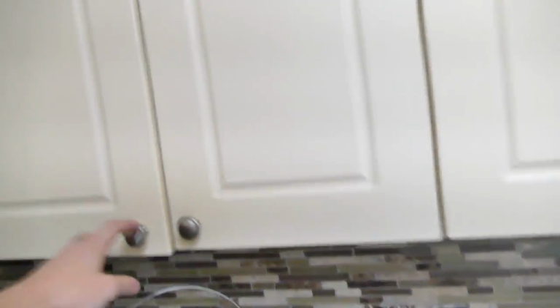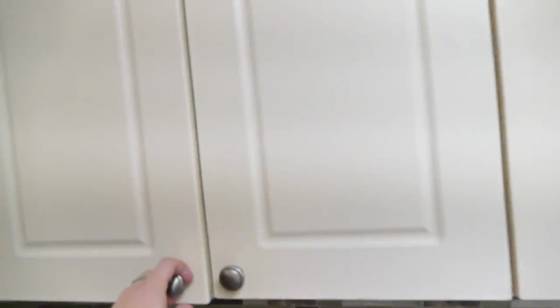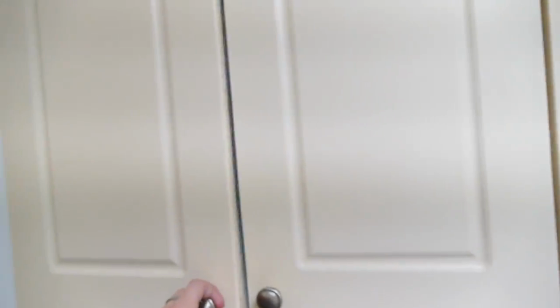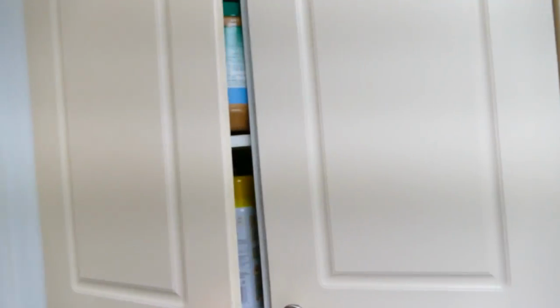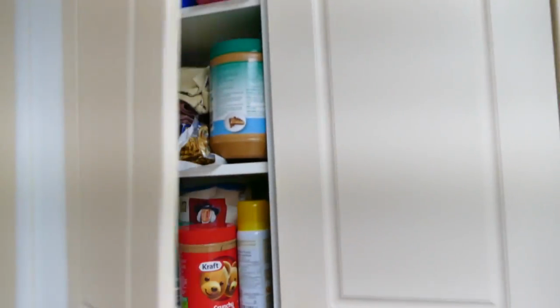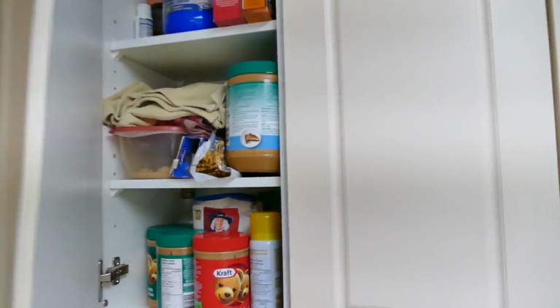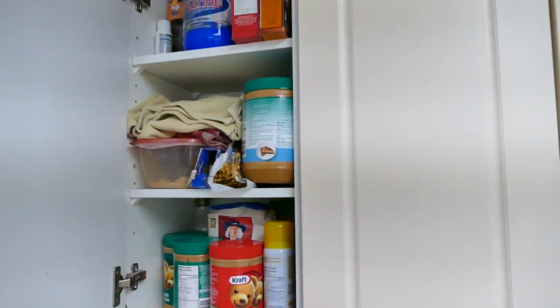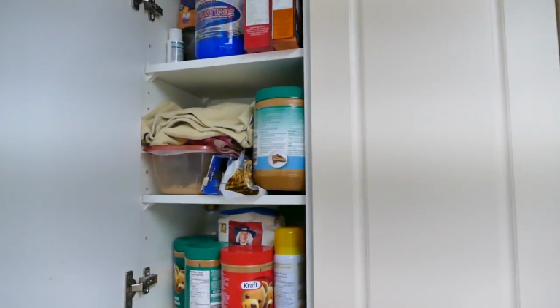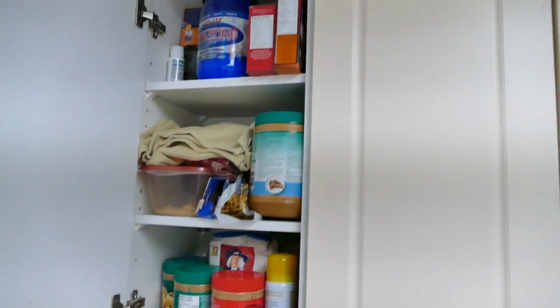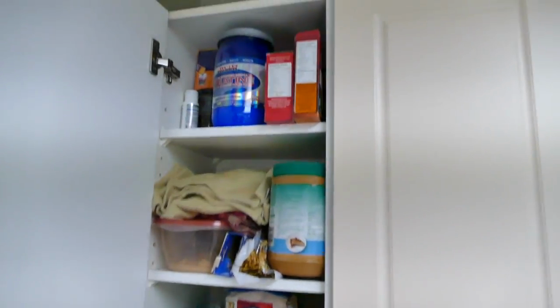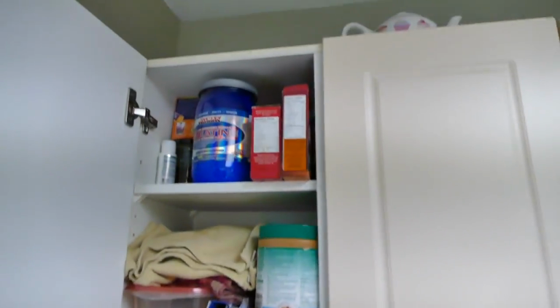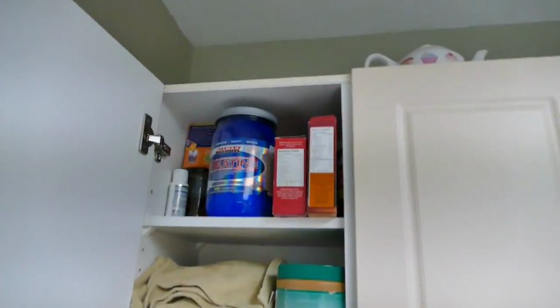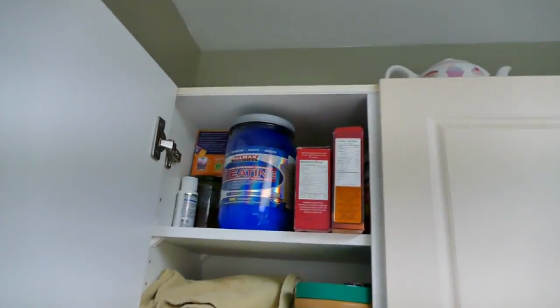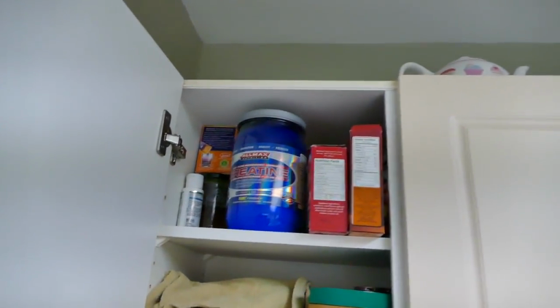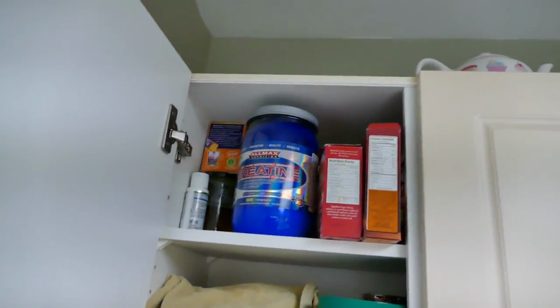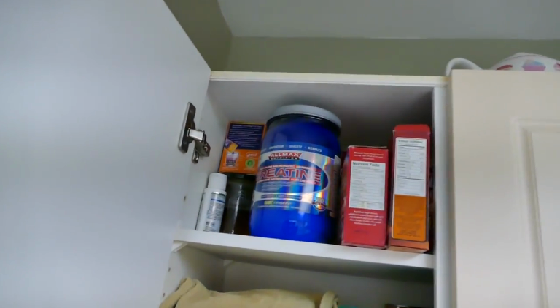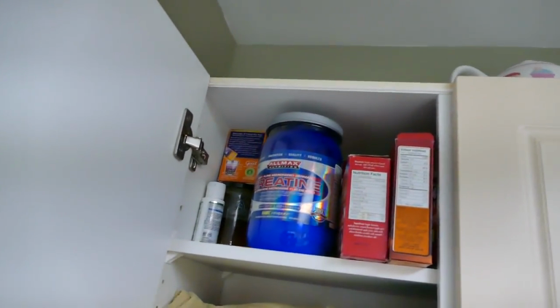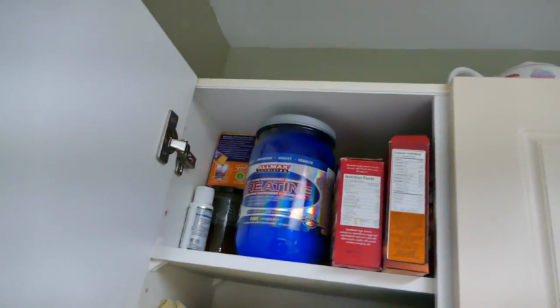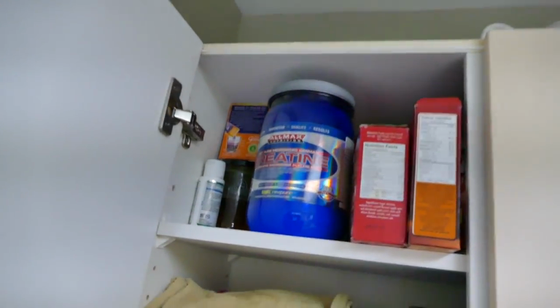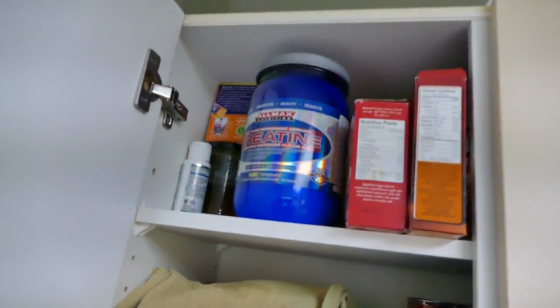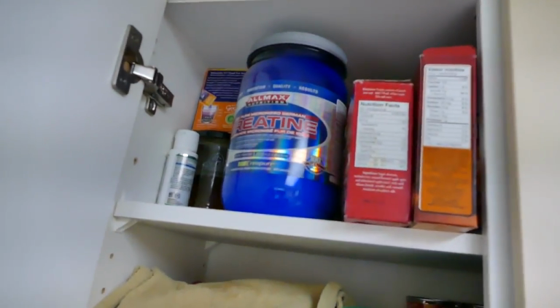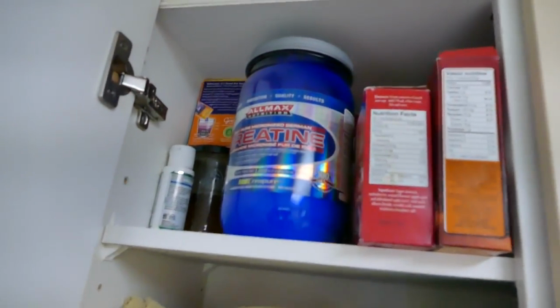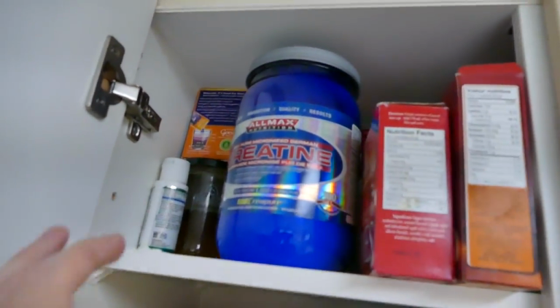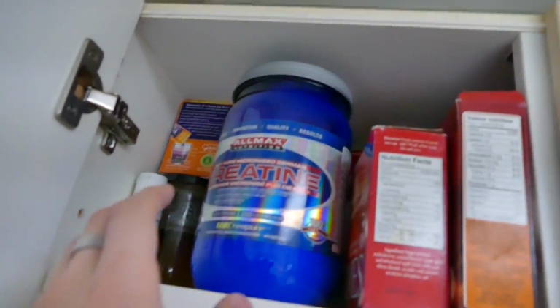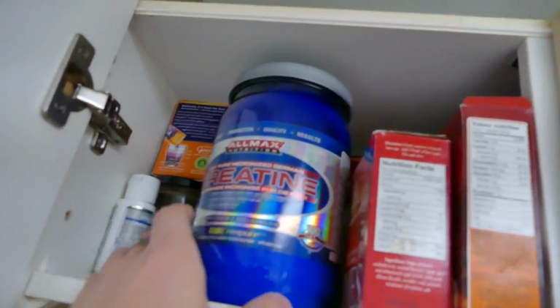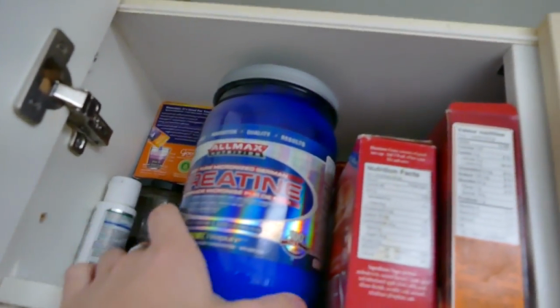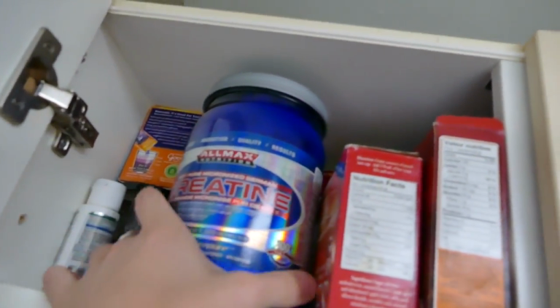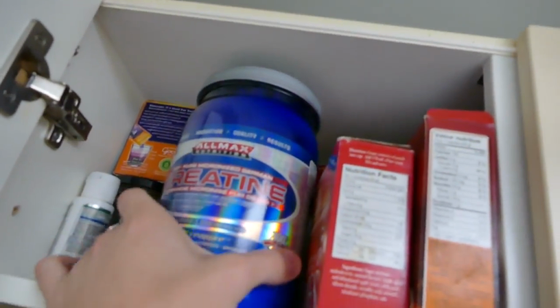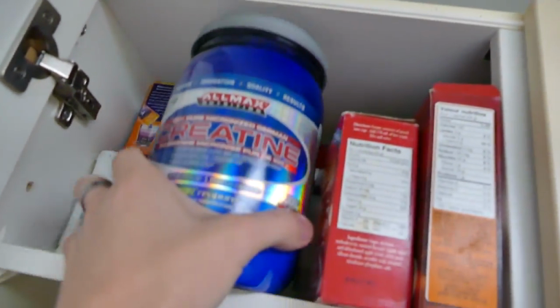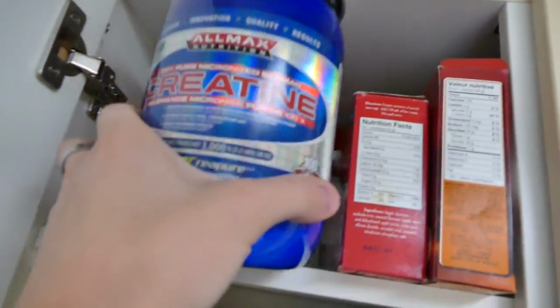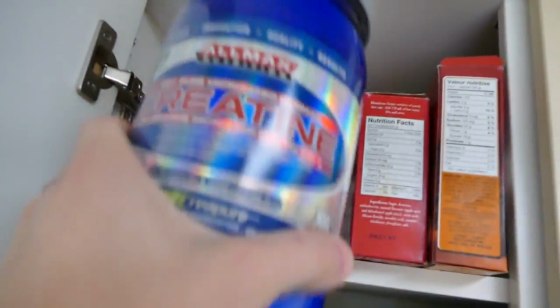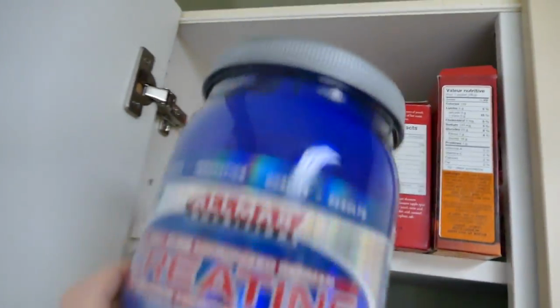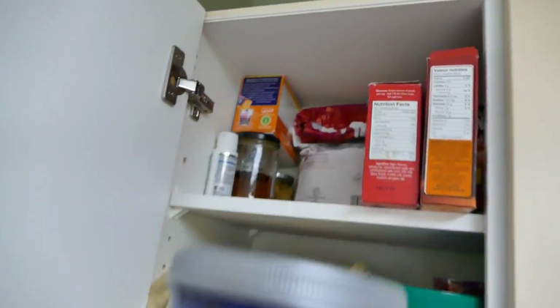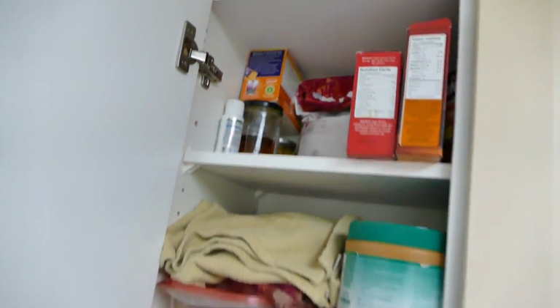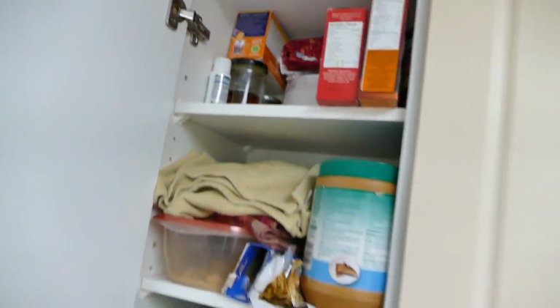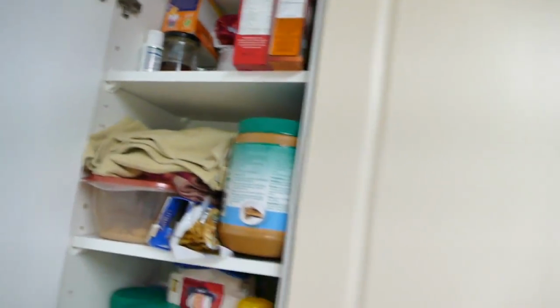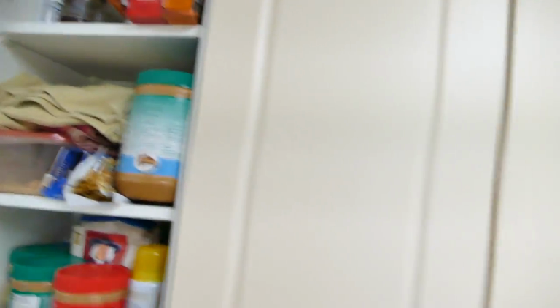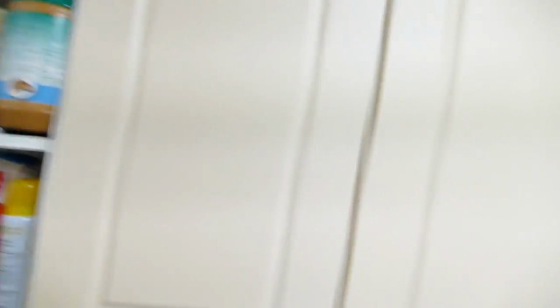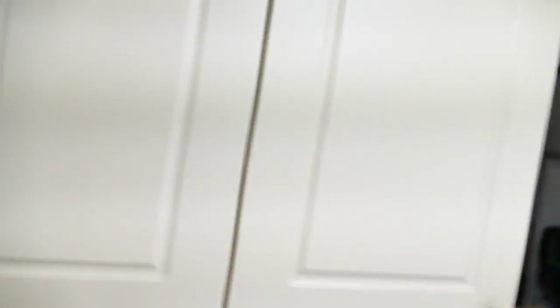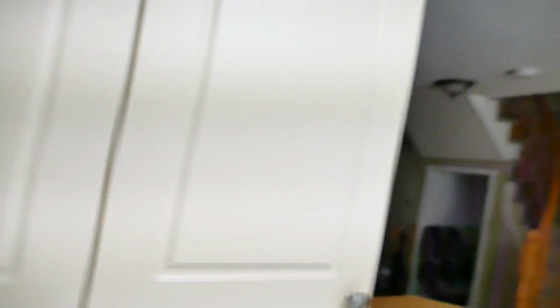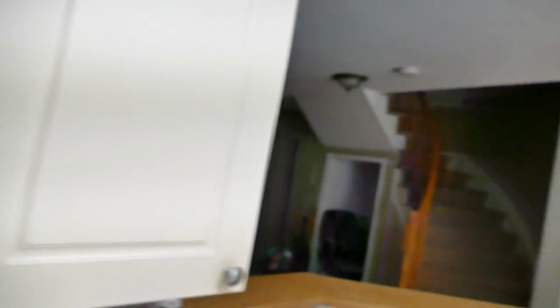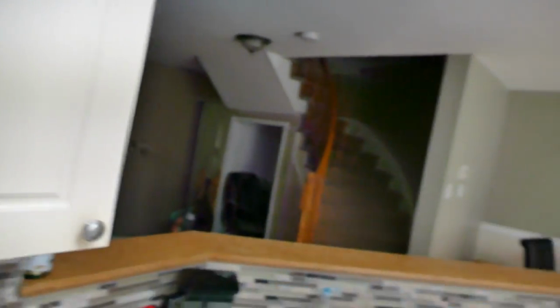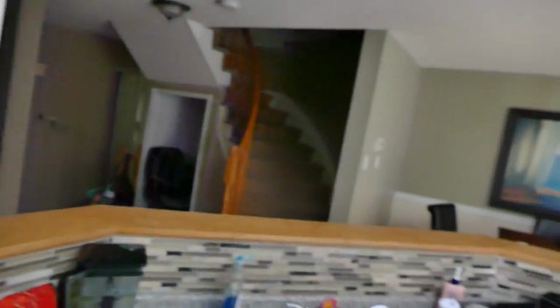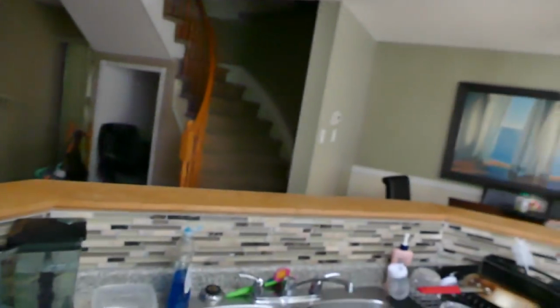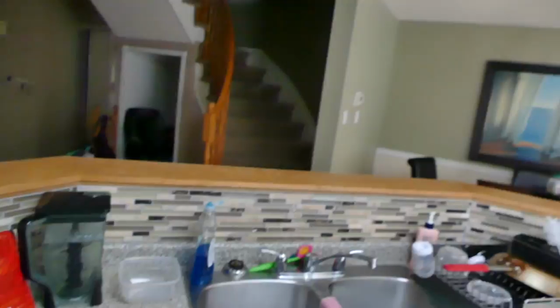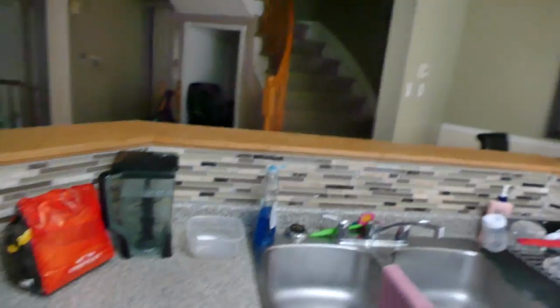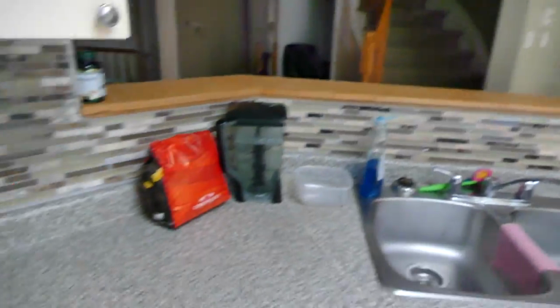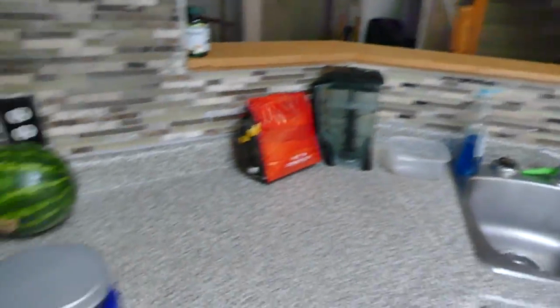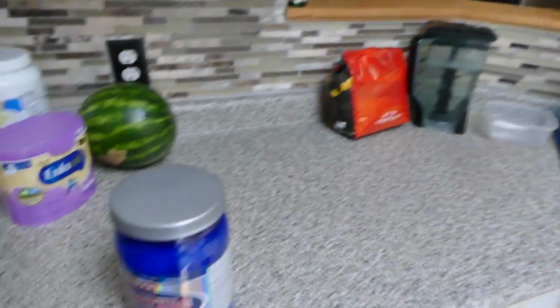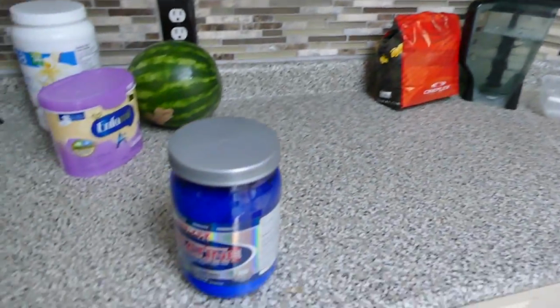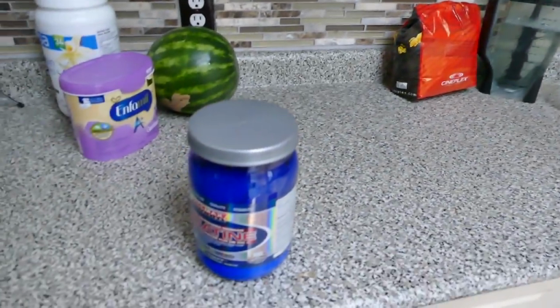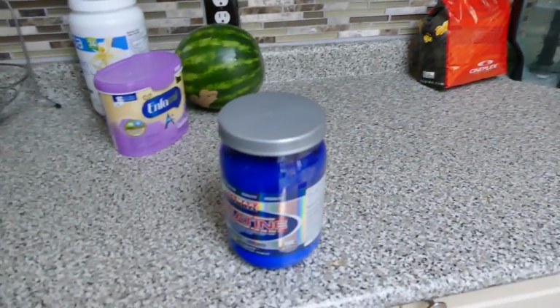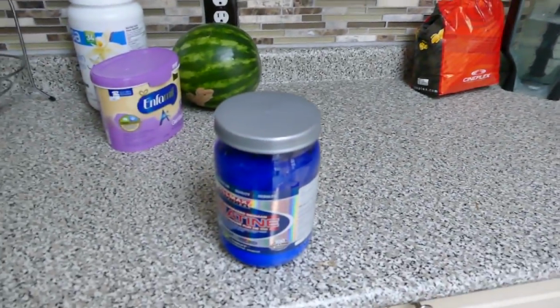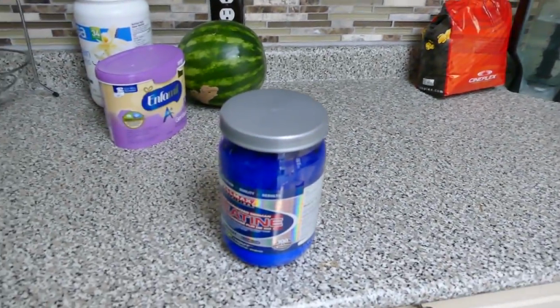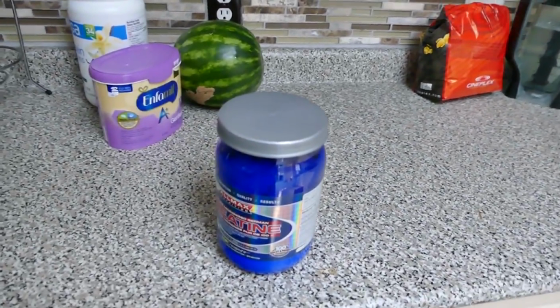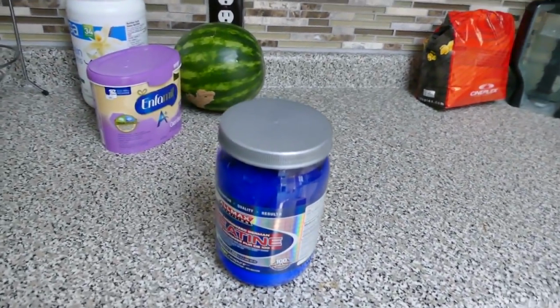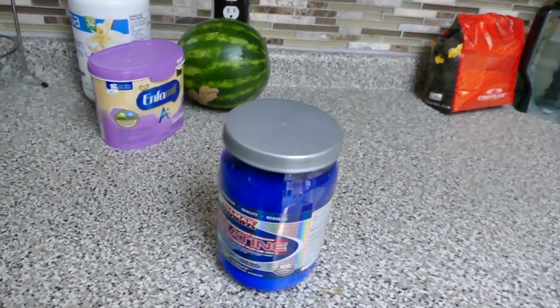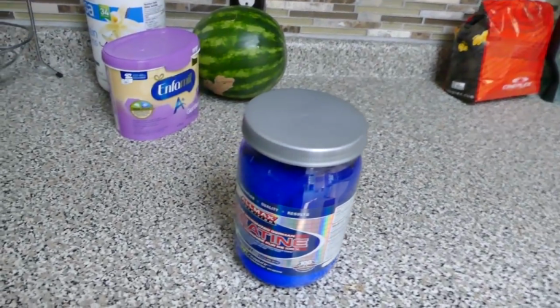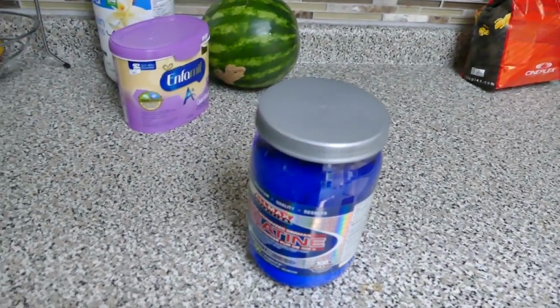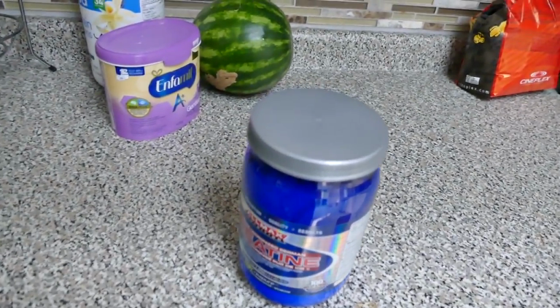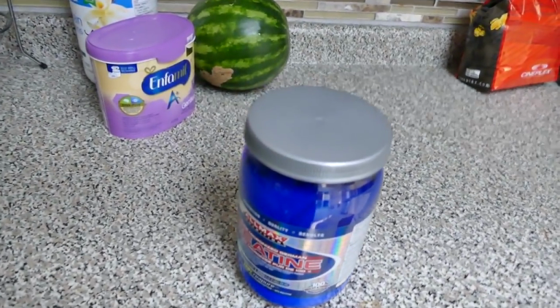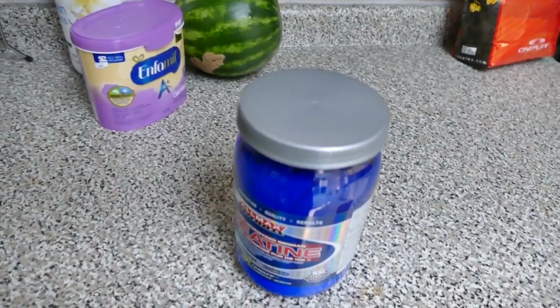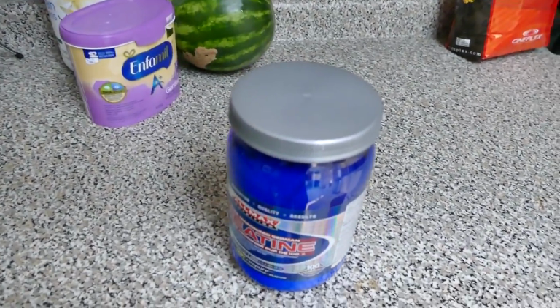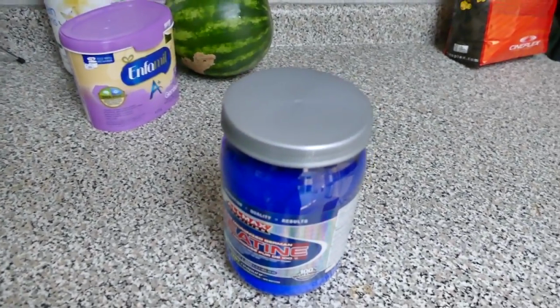Also, we have some creatine. If you want to know what that is, just ask me in the comments below. We're going to have some of that, and then we're going to make some eggs.